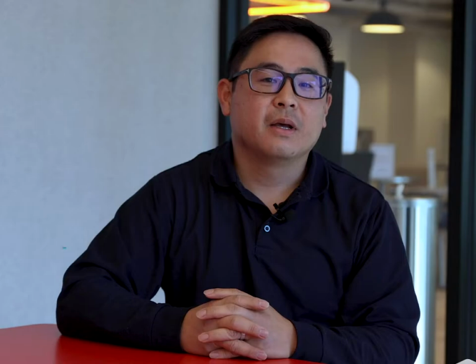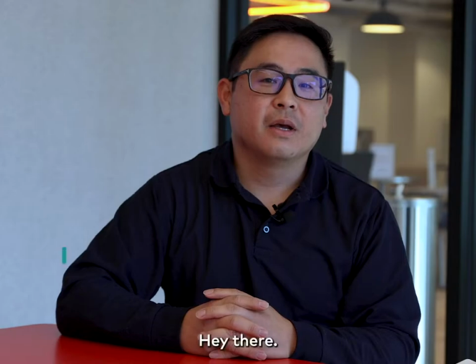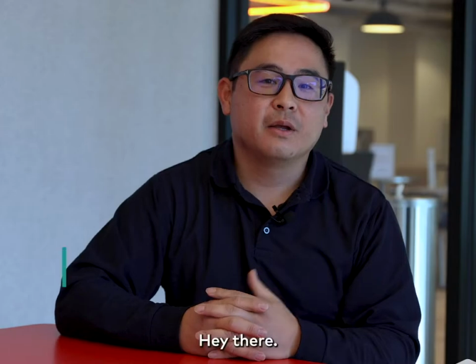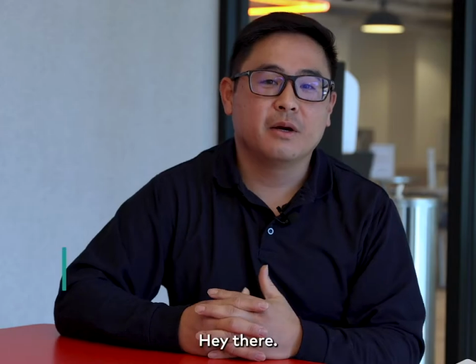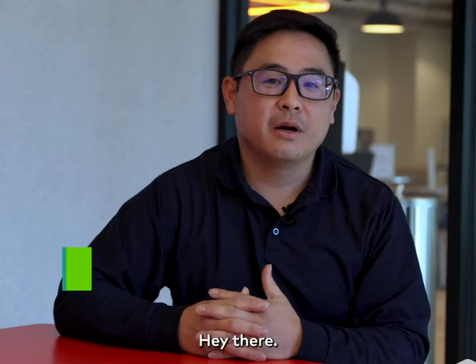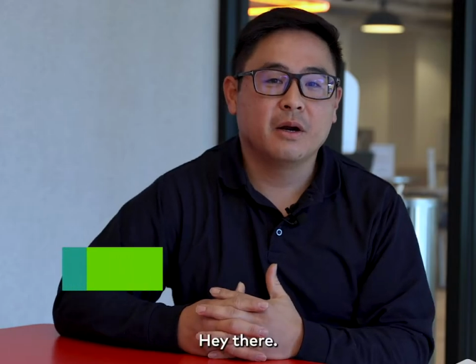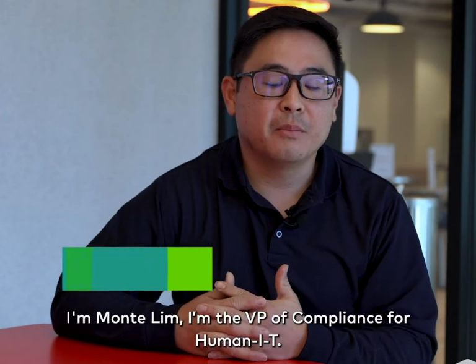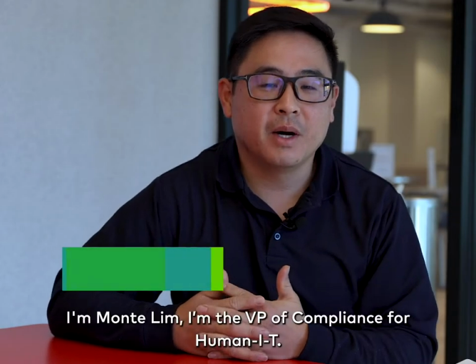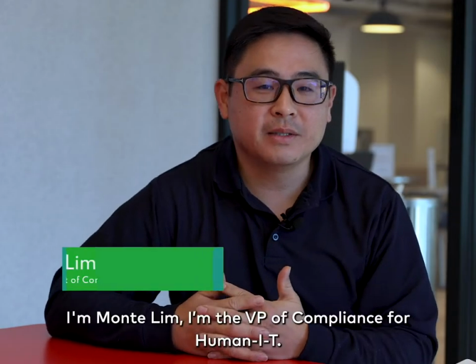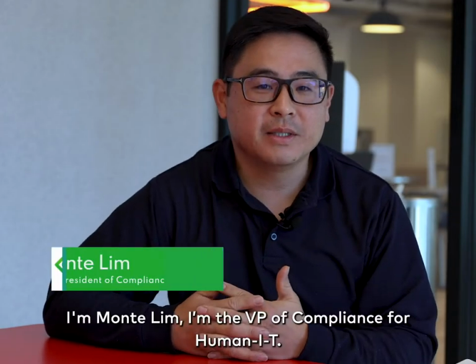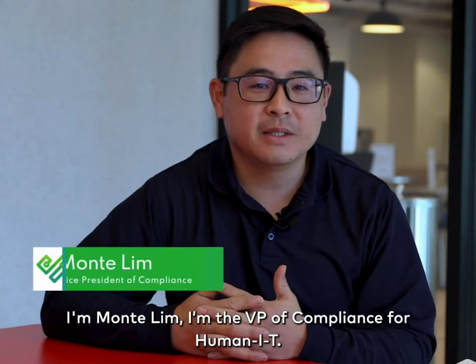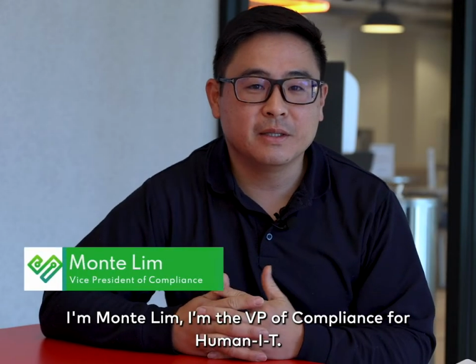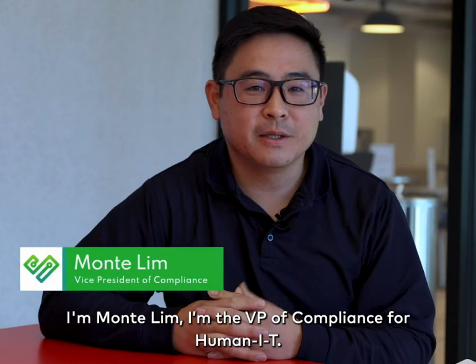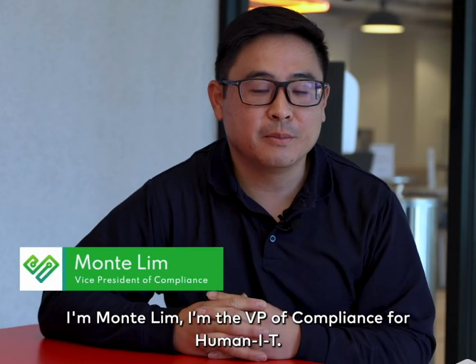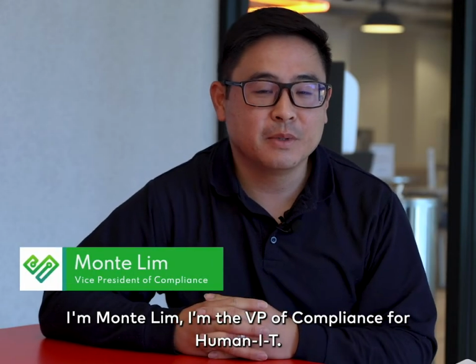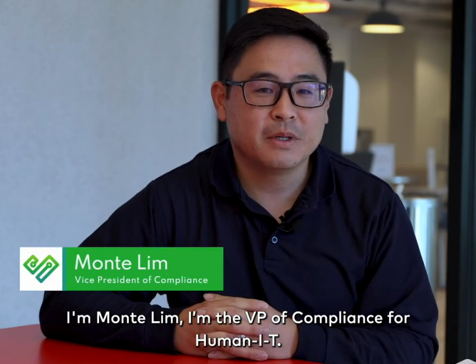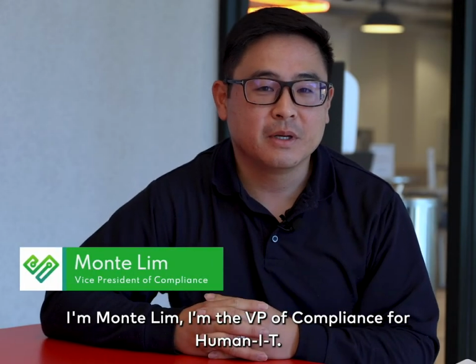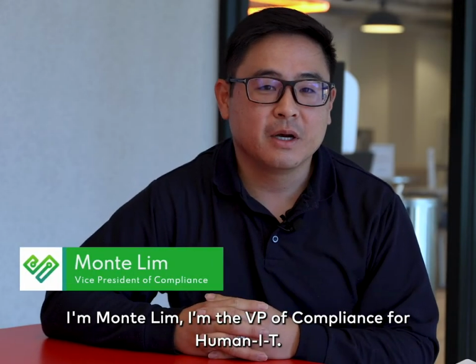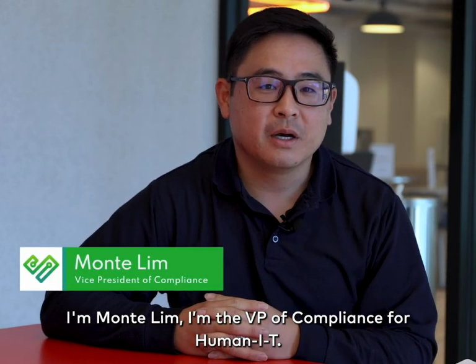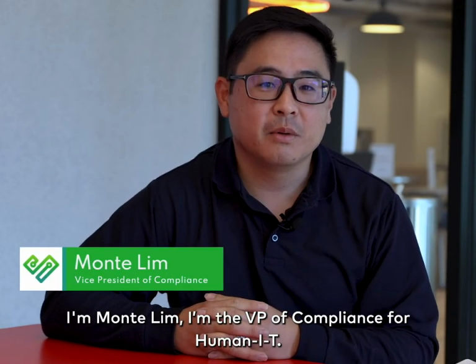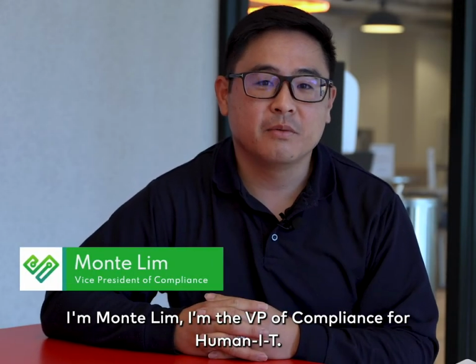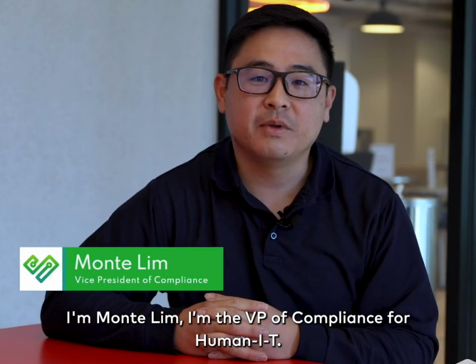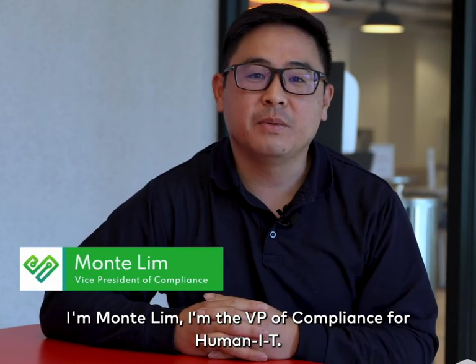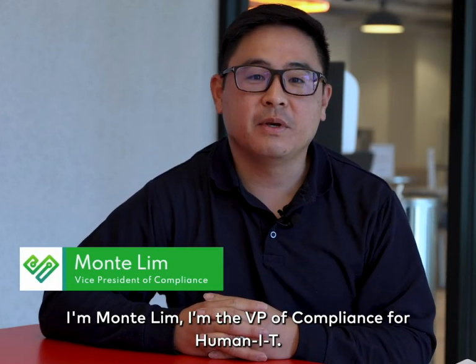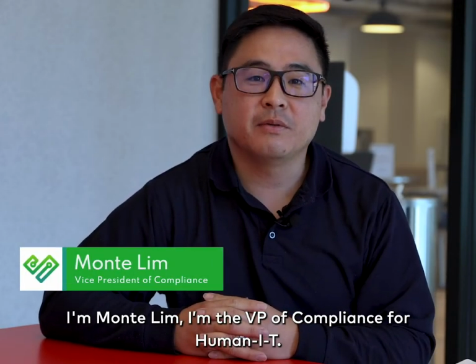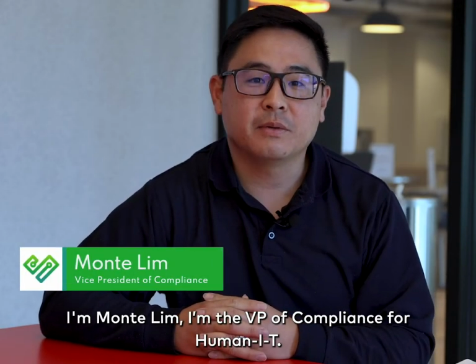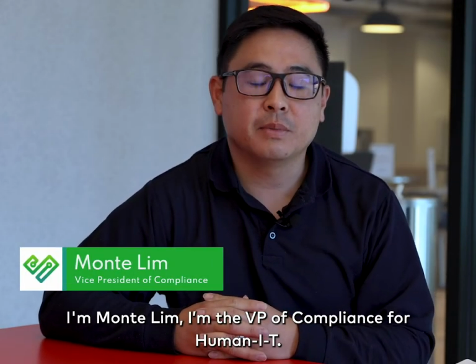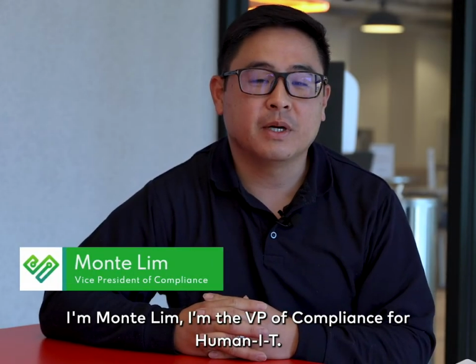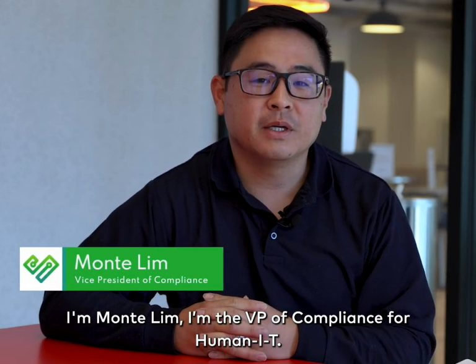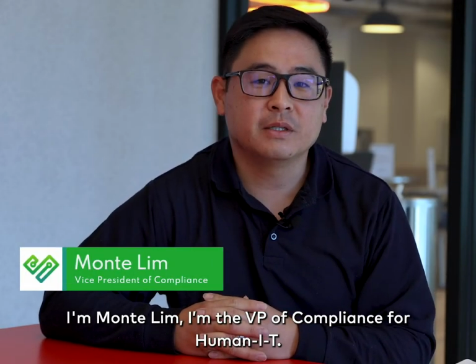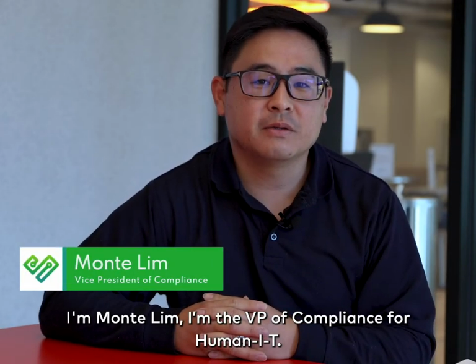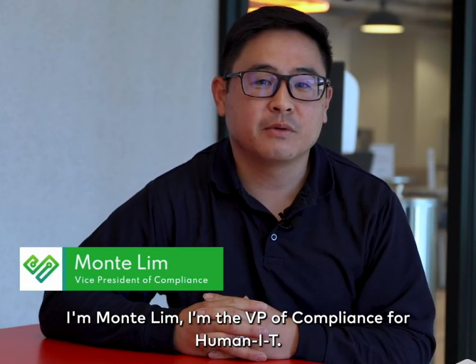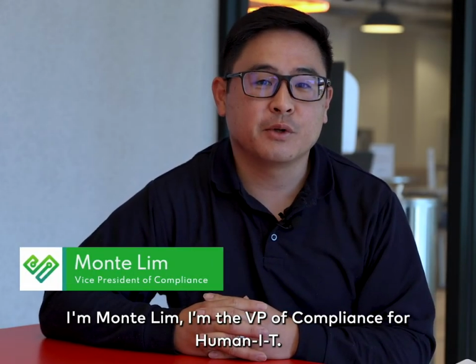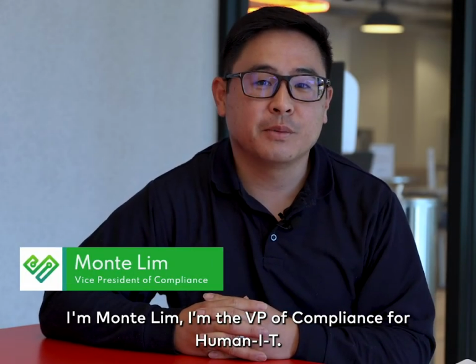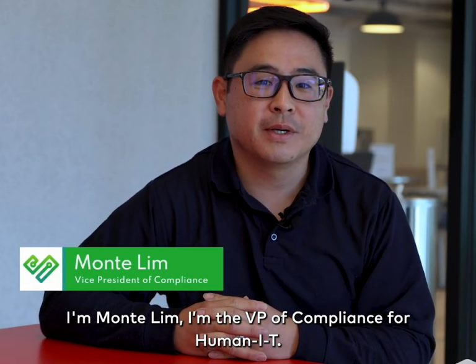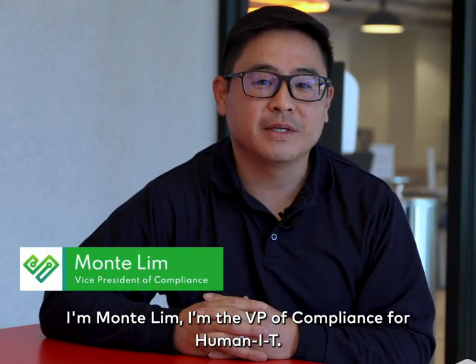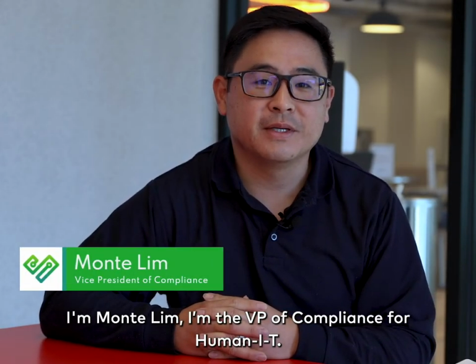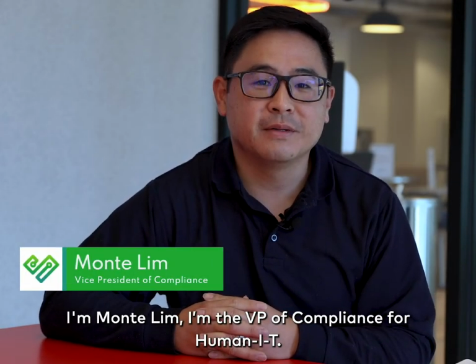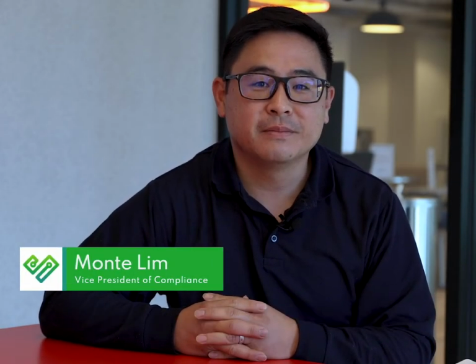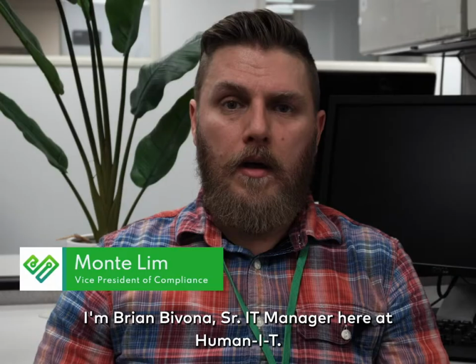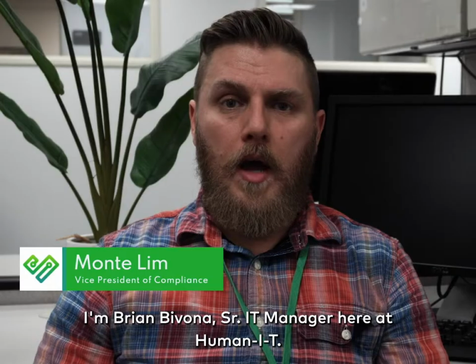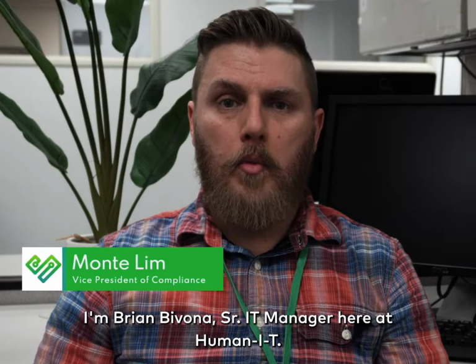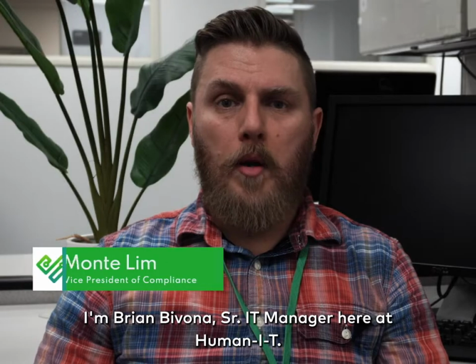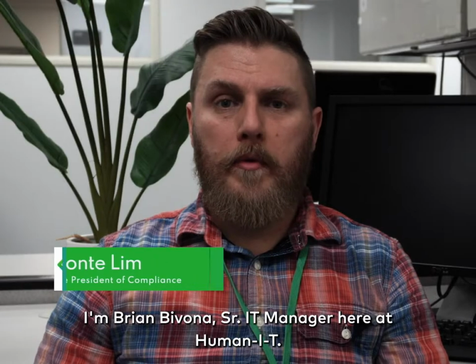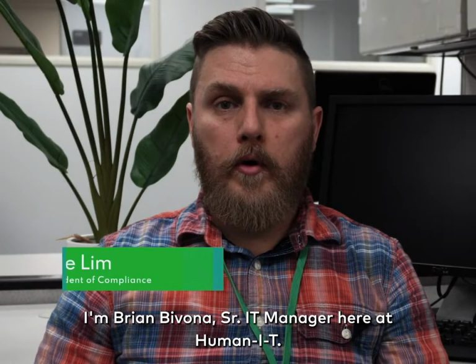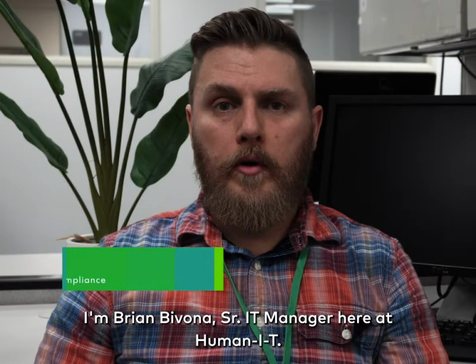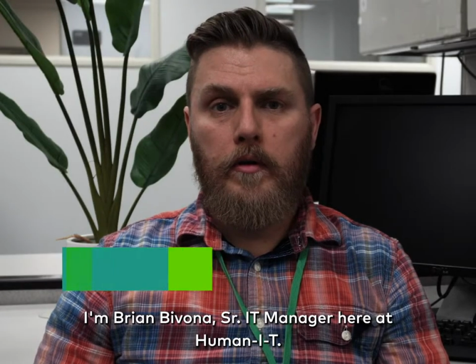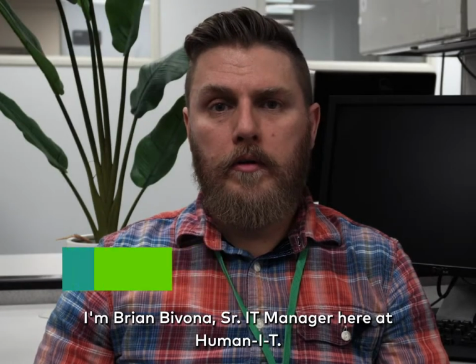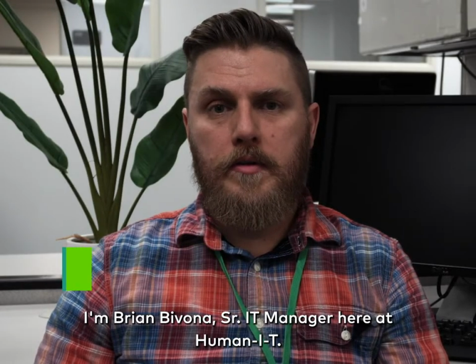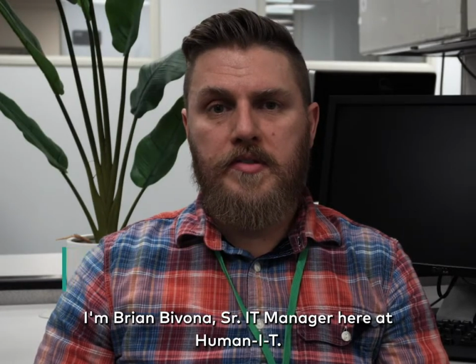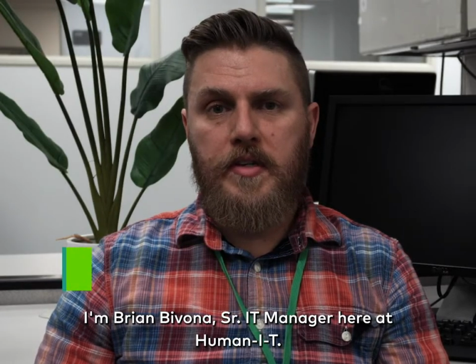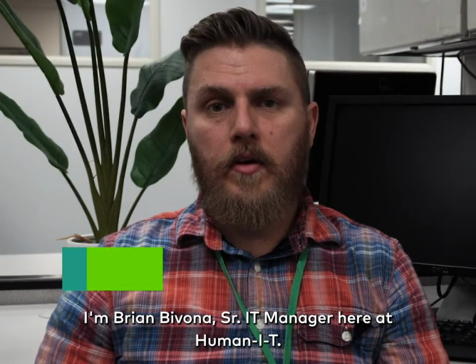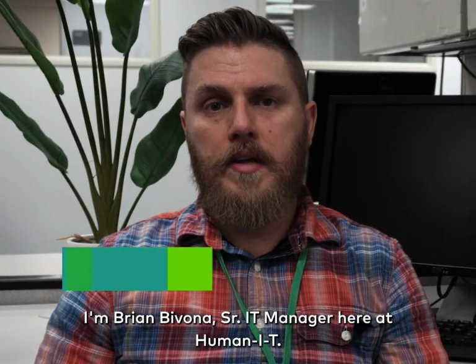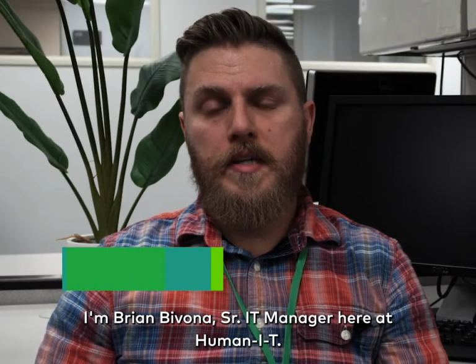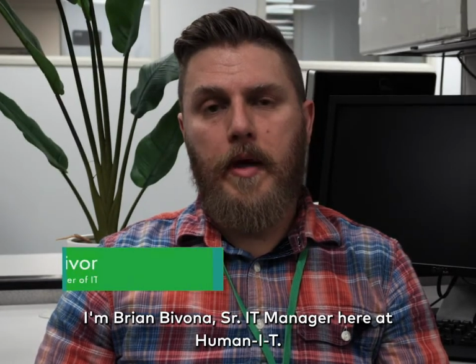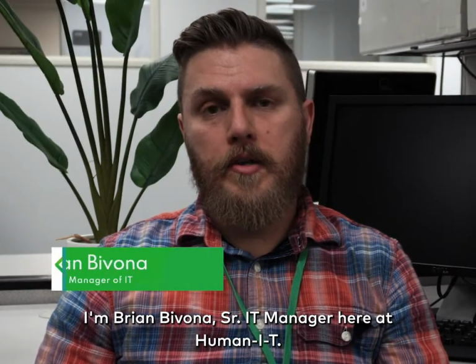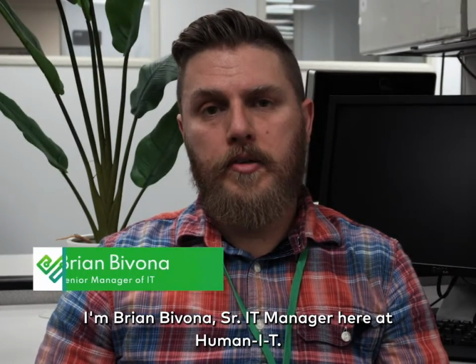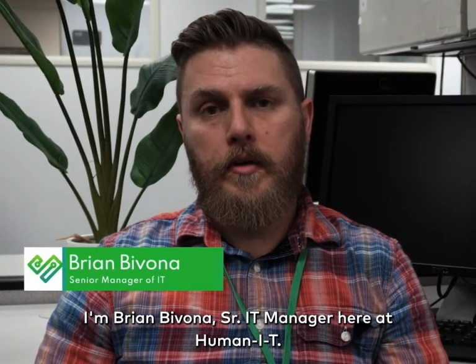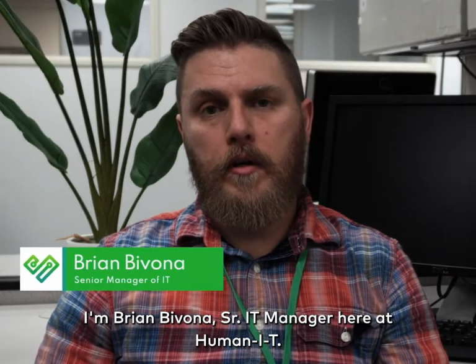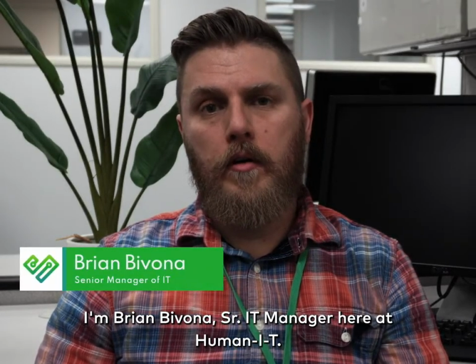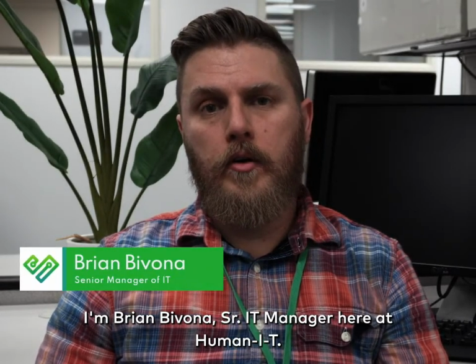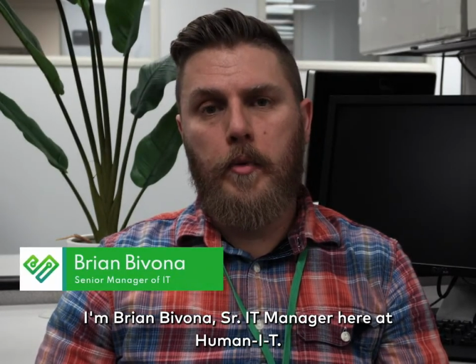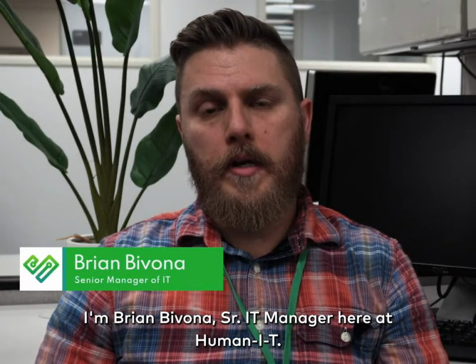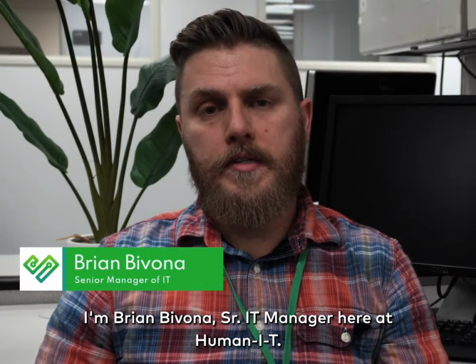Hey there, I'm Monty Lim. I'm a VP of Compliance for Human IT. I'm Brian Mavona, Senior IT Manager here at Human IT.